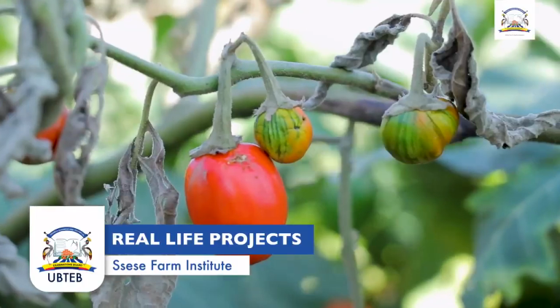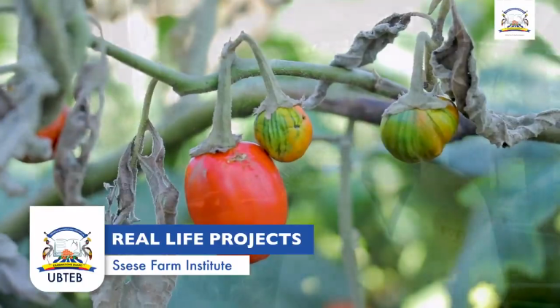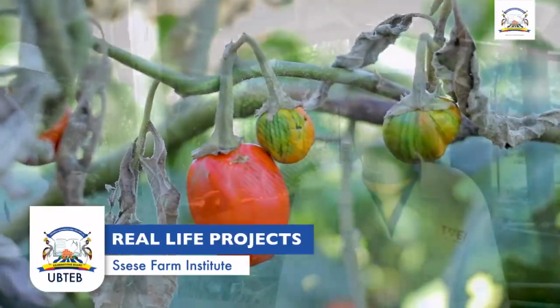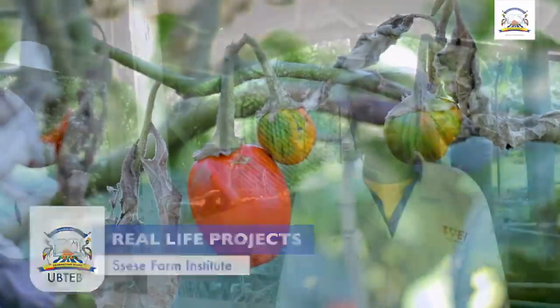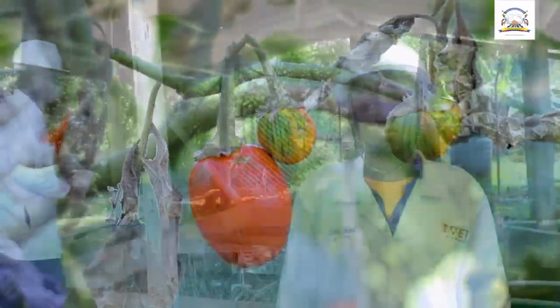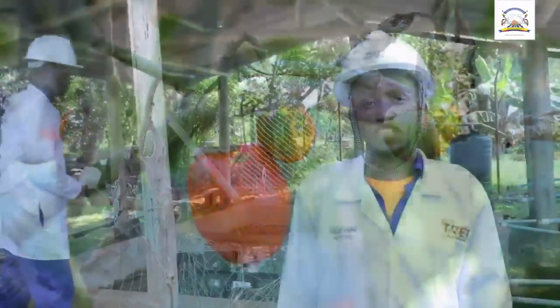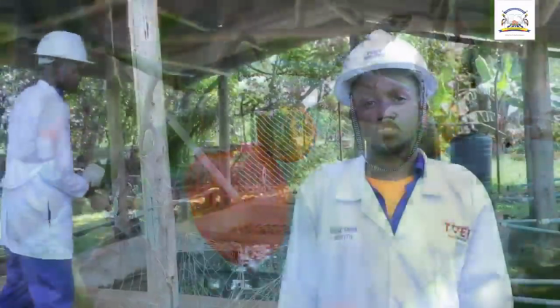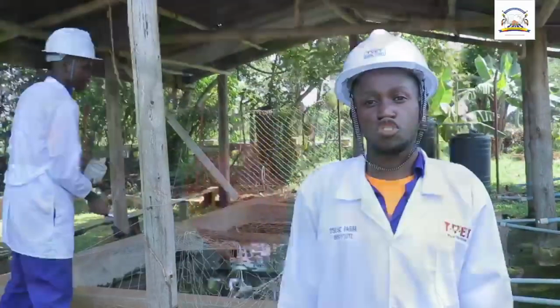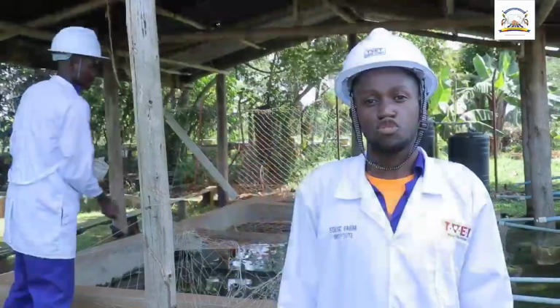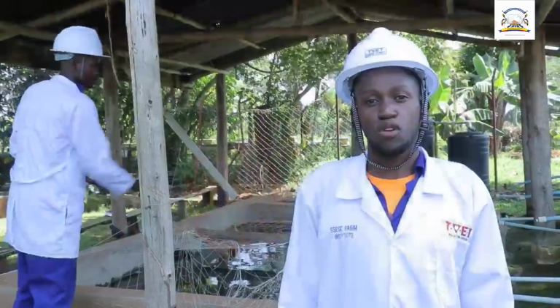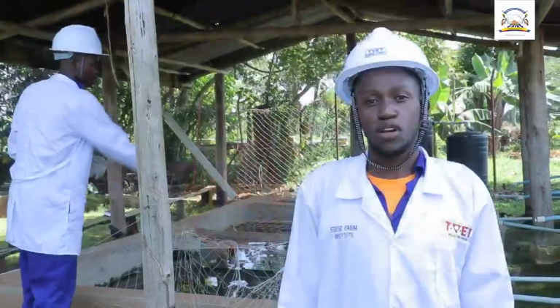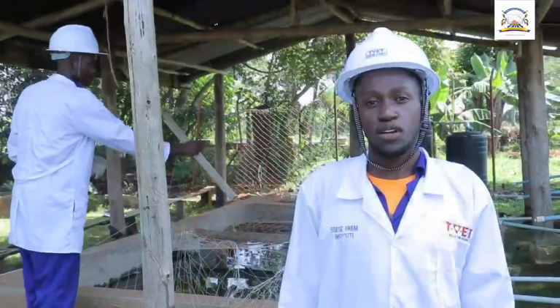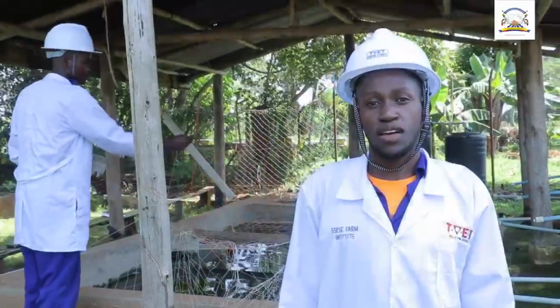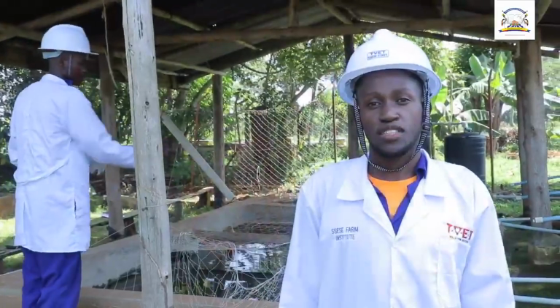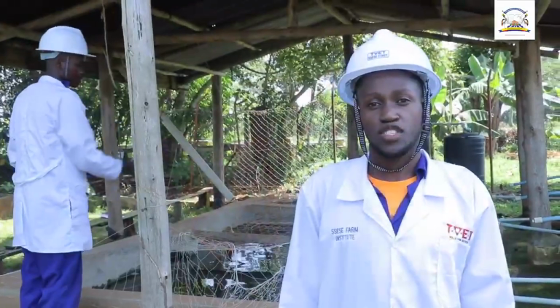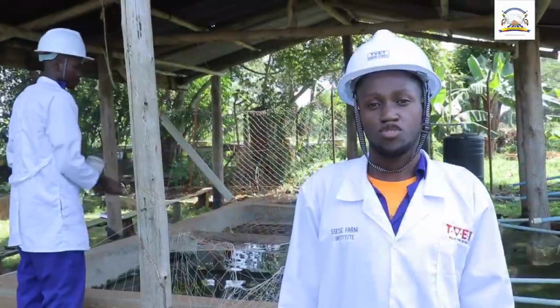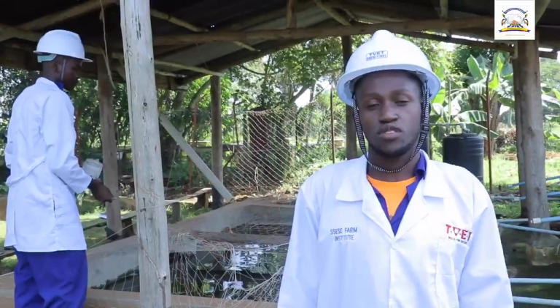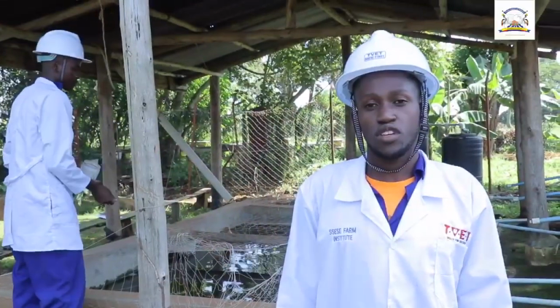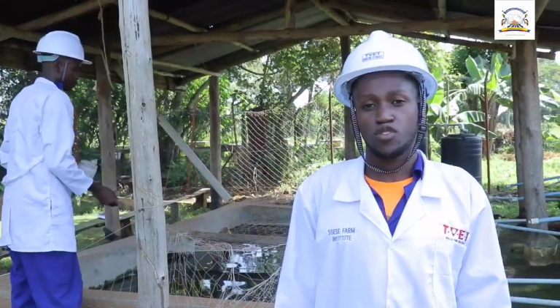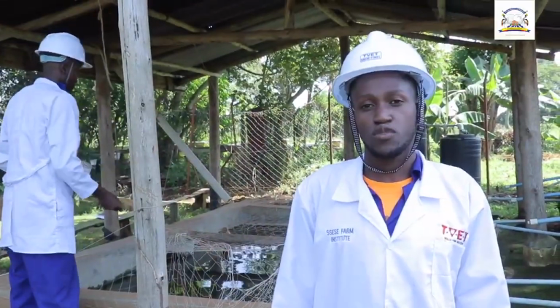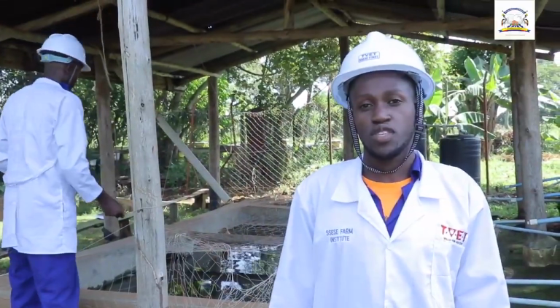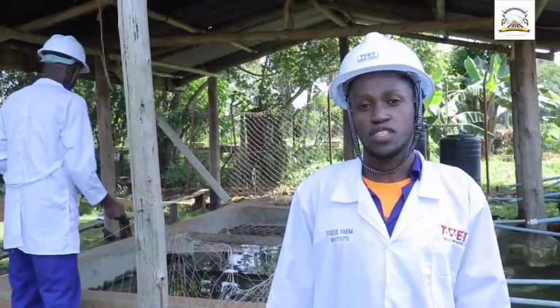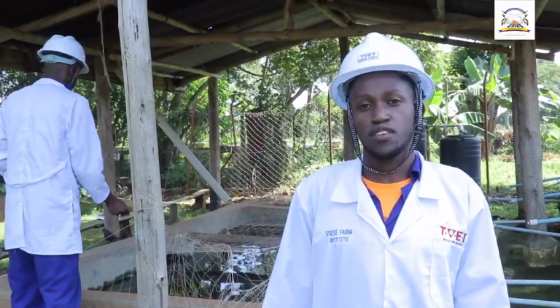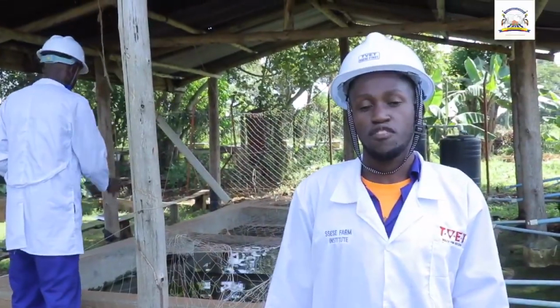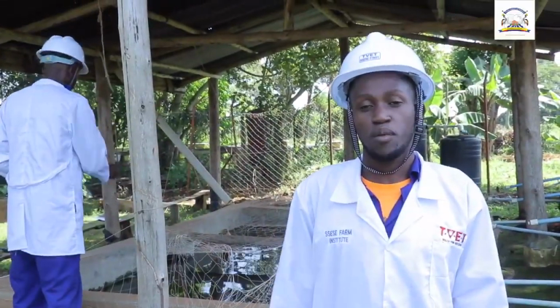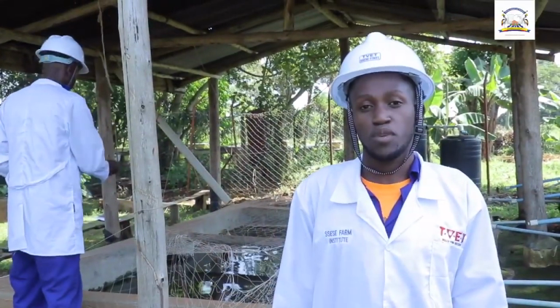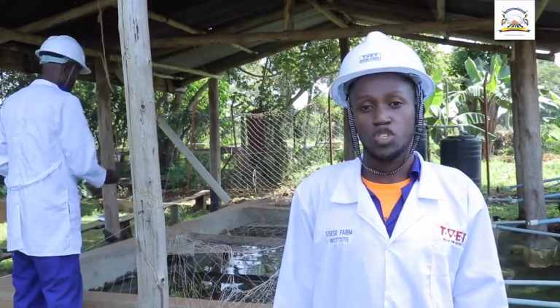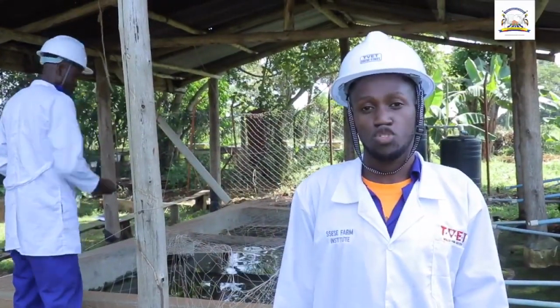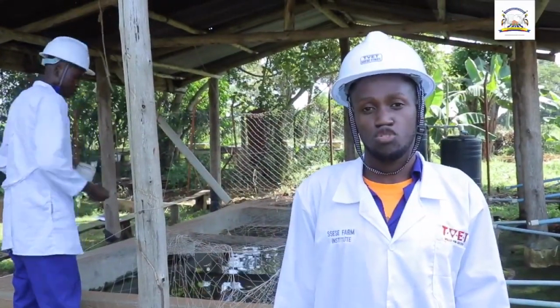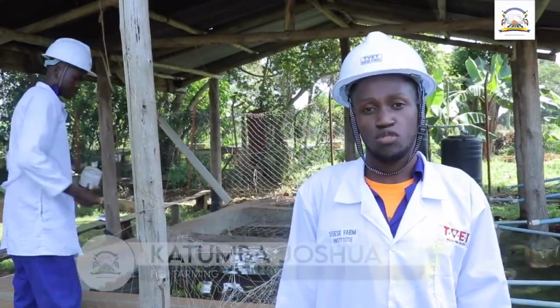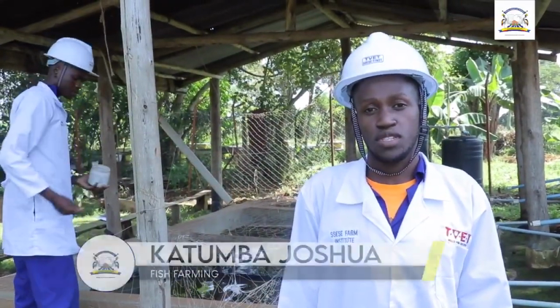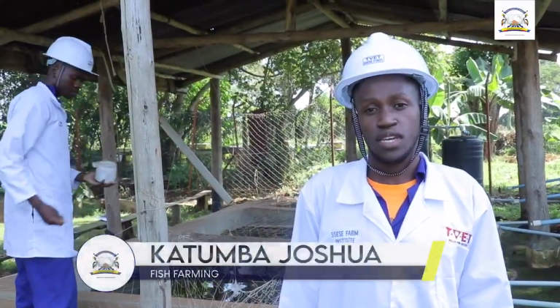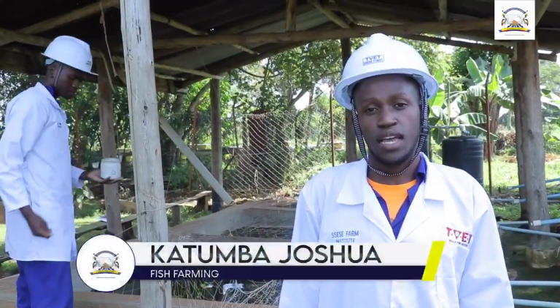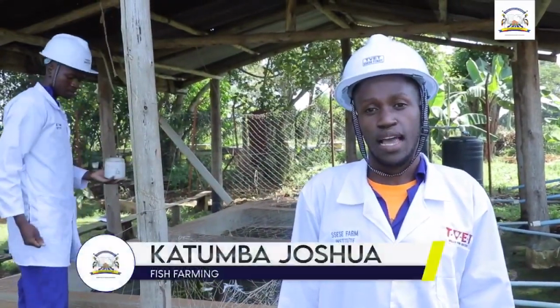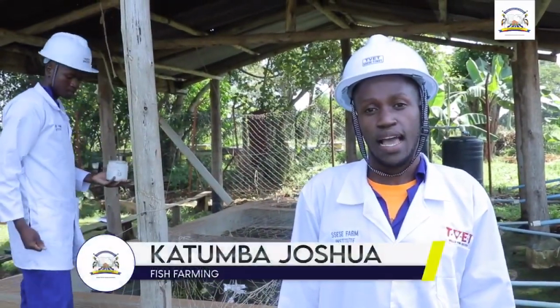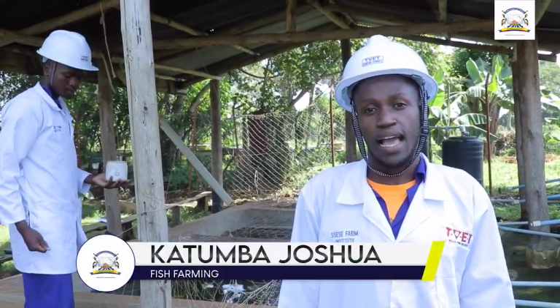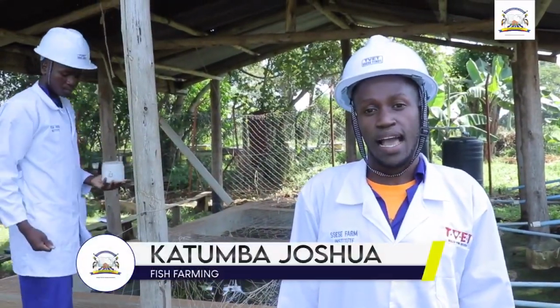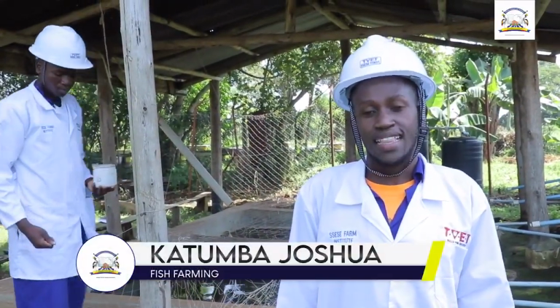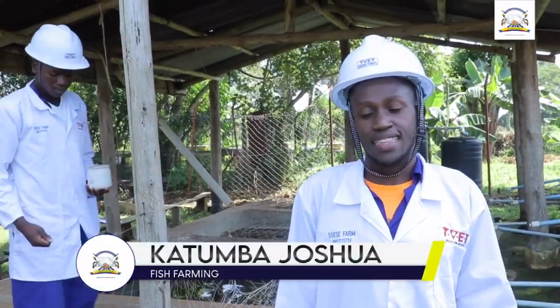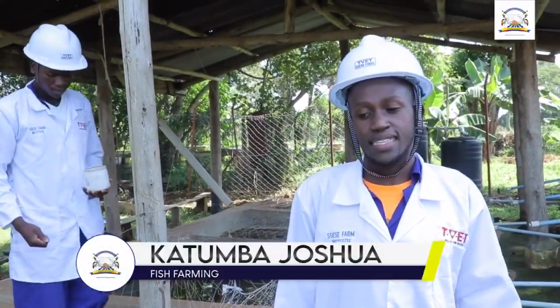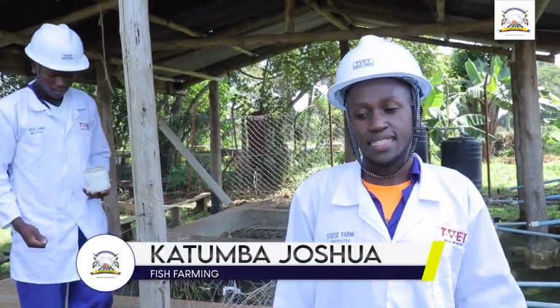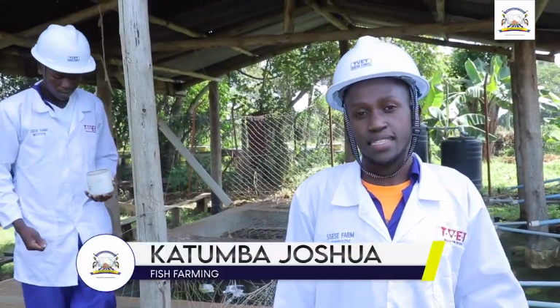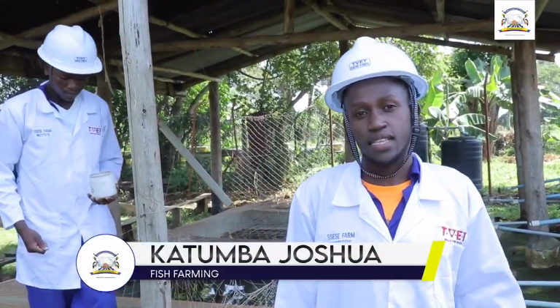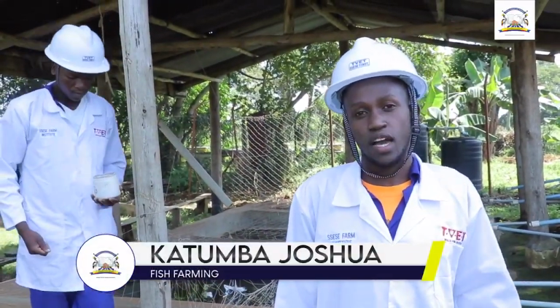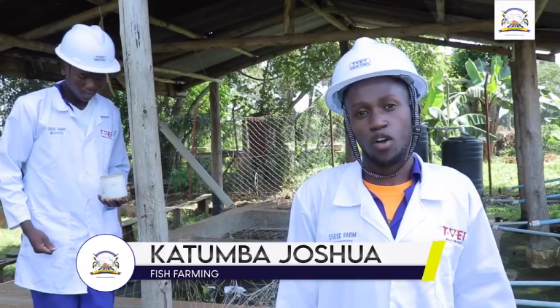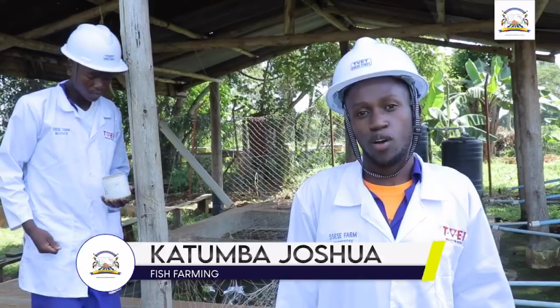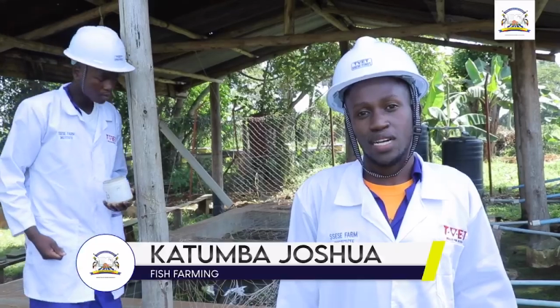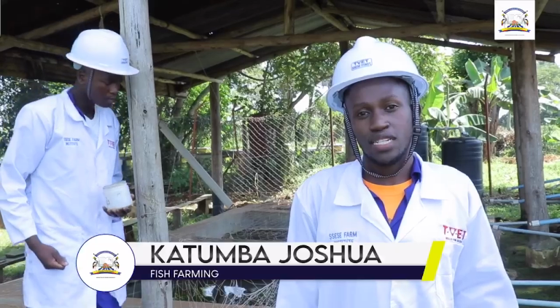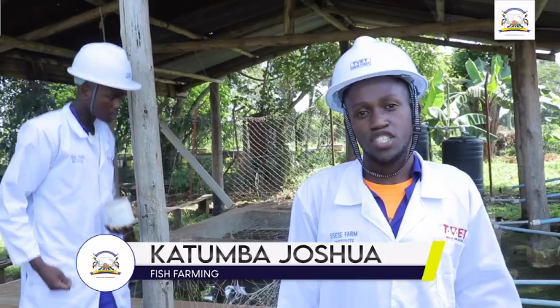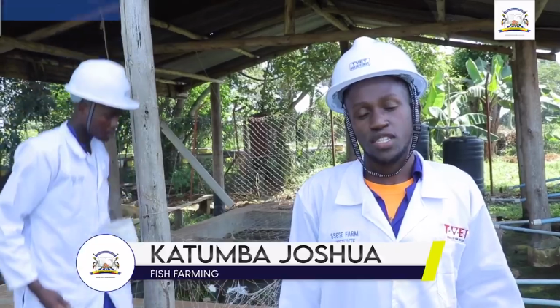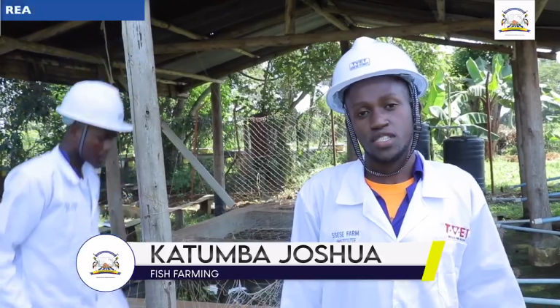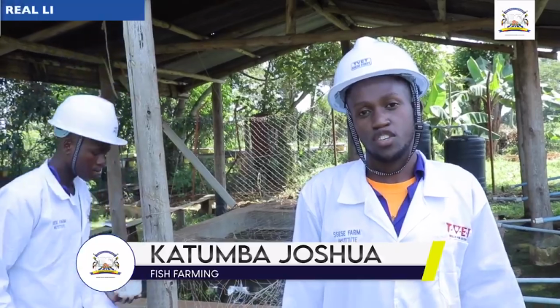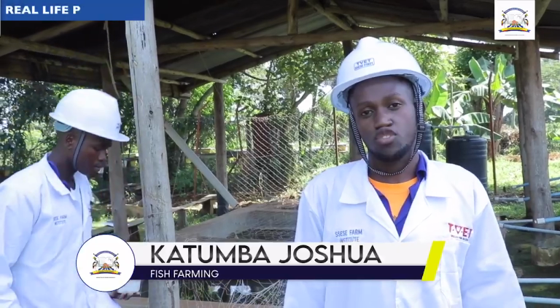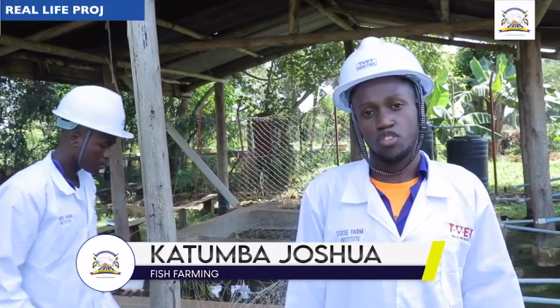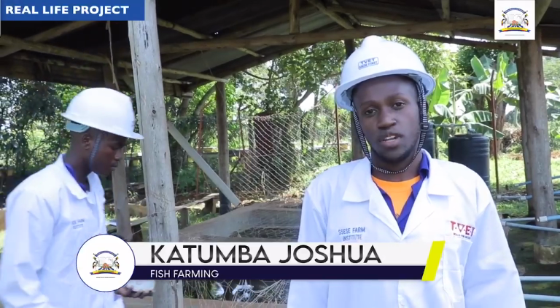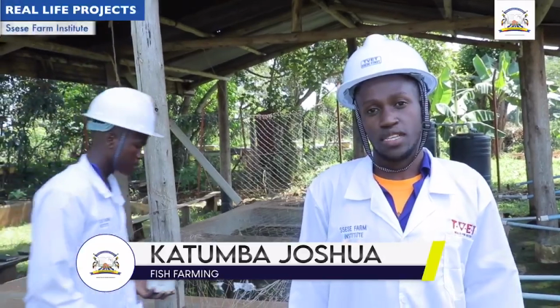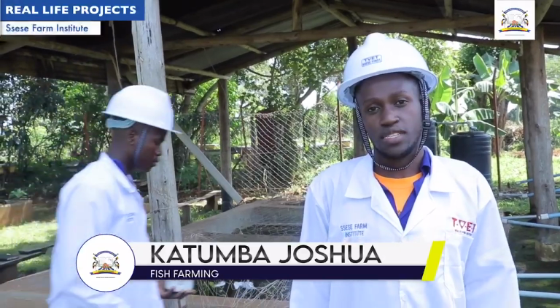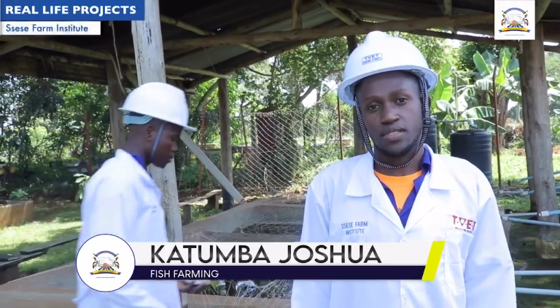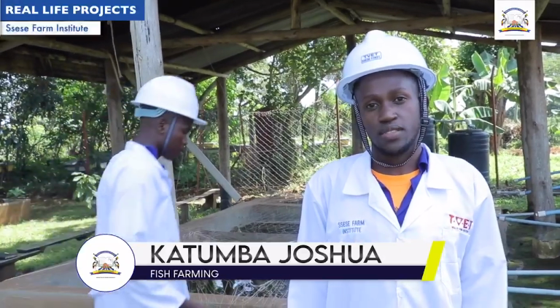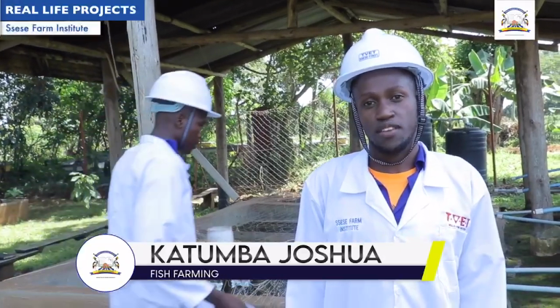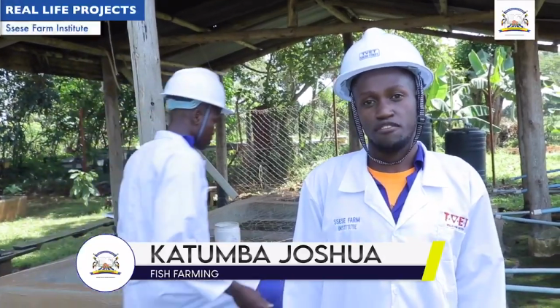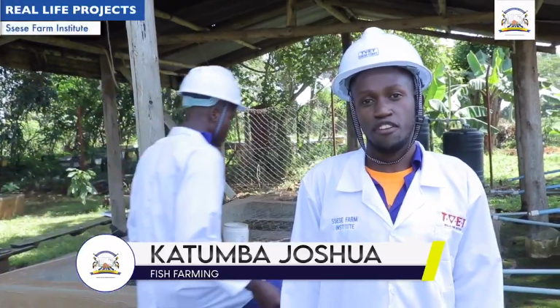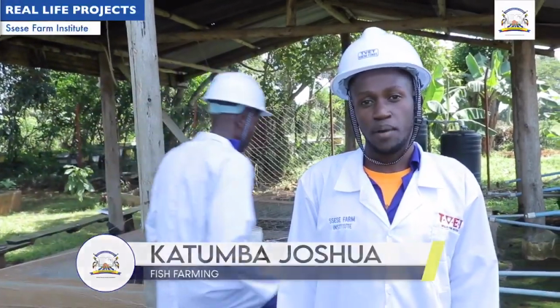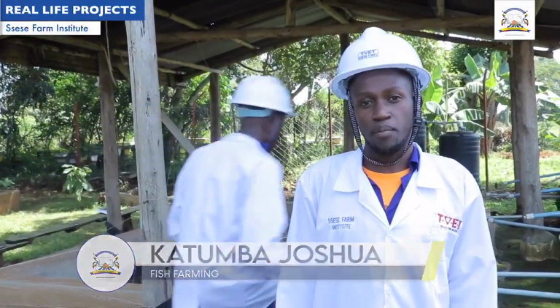I'm Joshua, a student of Sese Farm Institute, and this is our co-culture section at the farm.